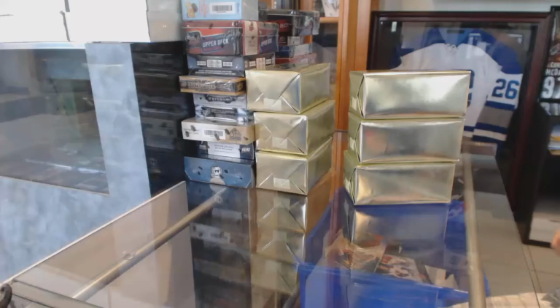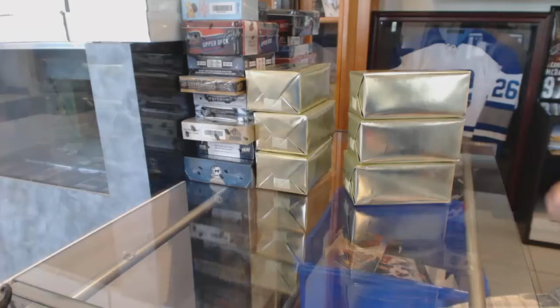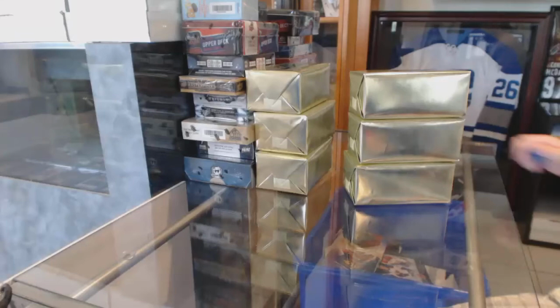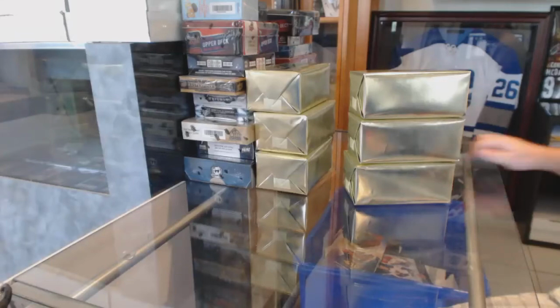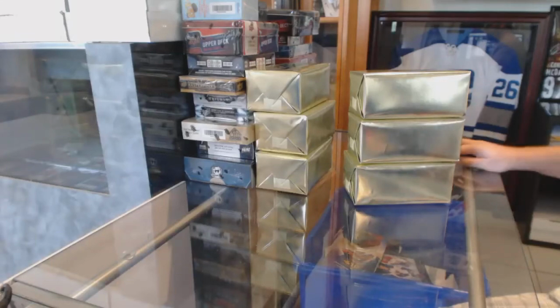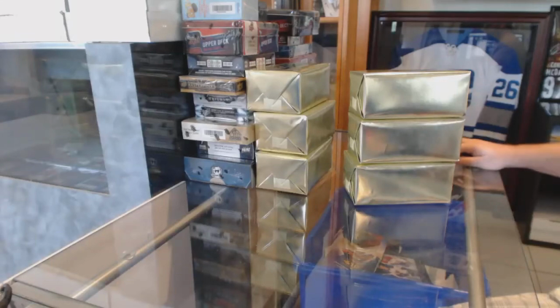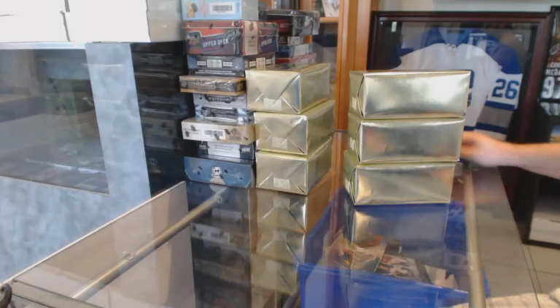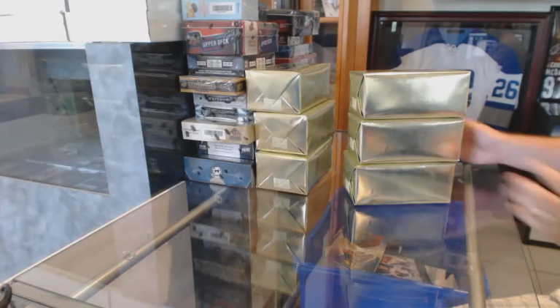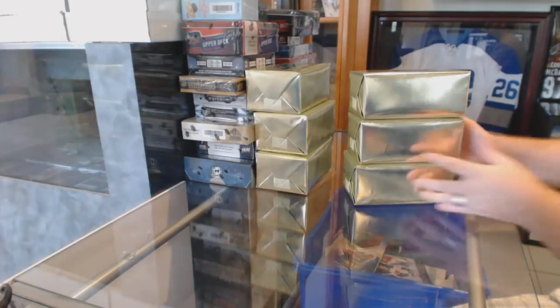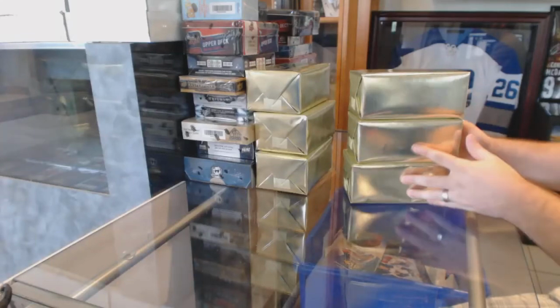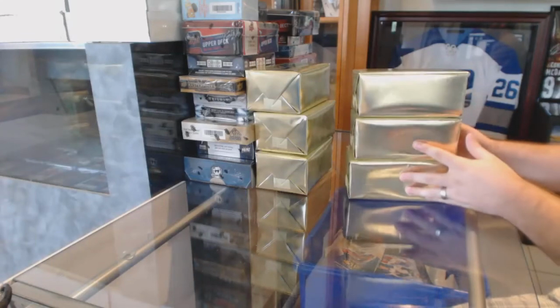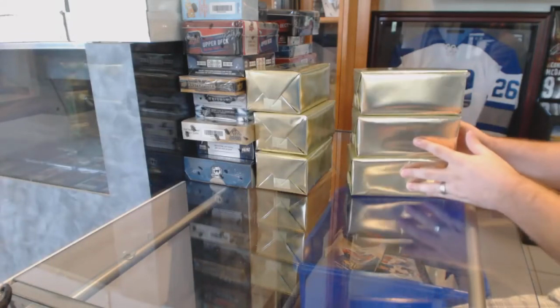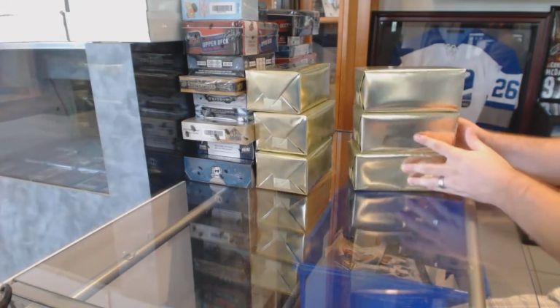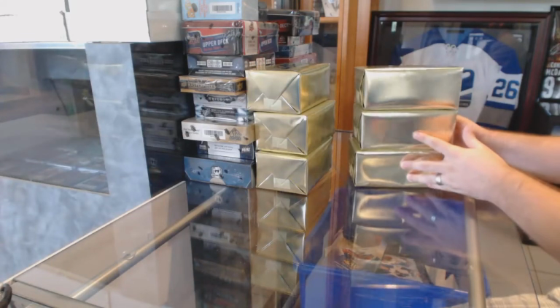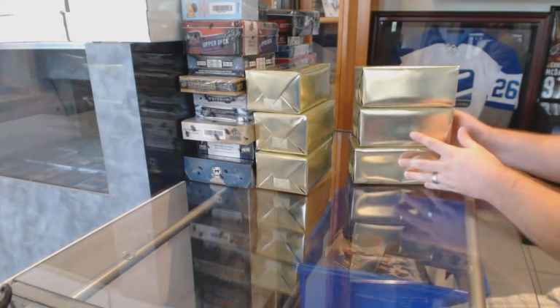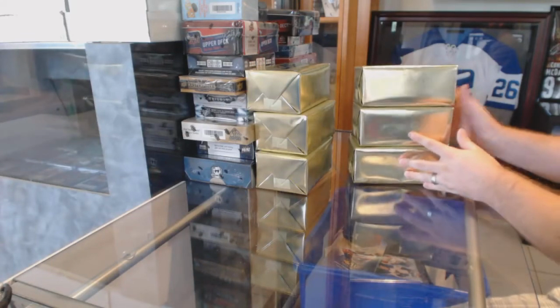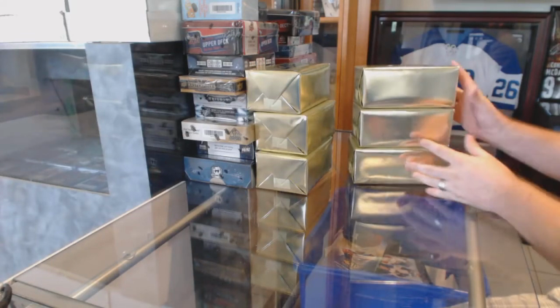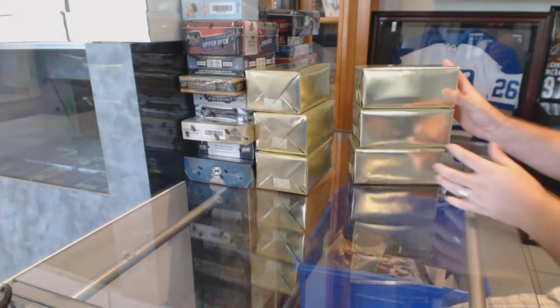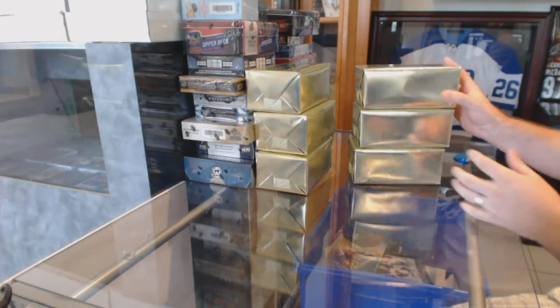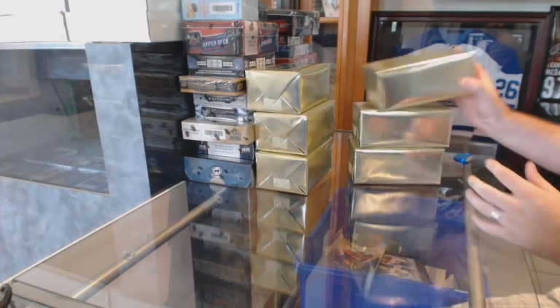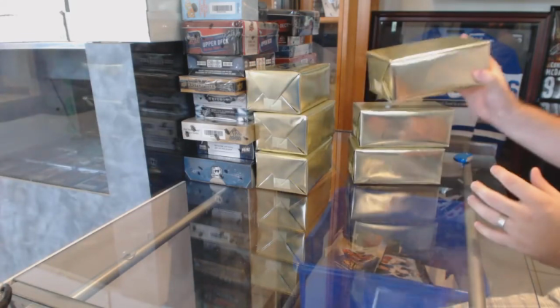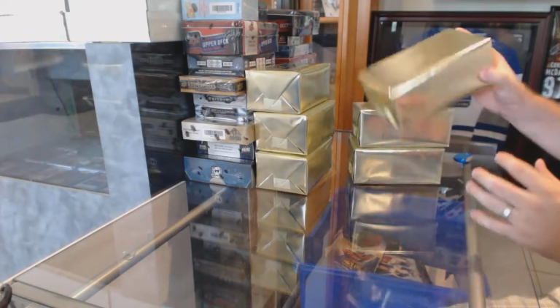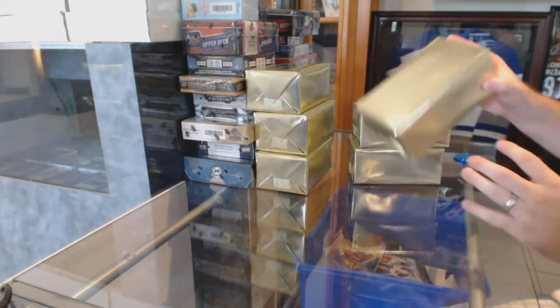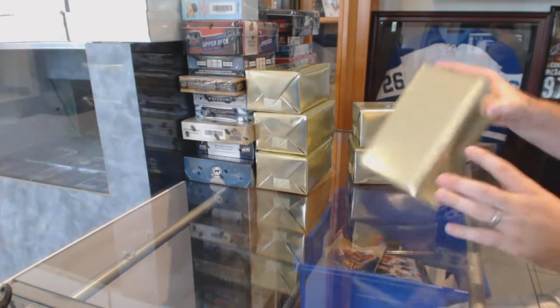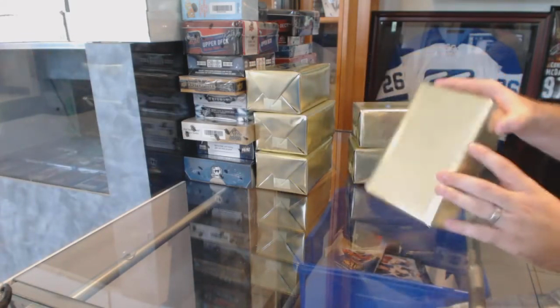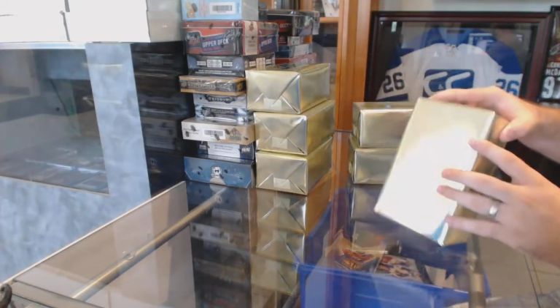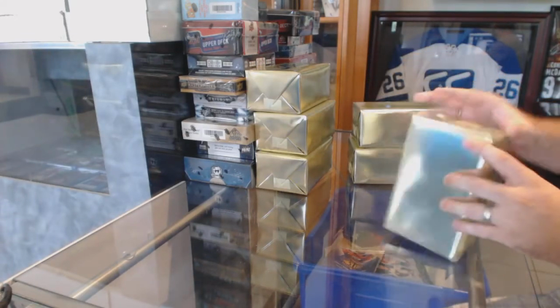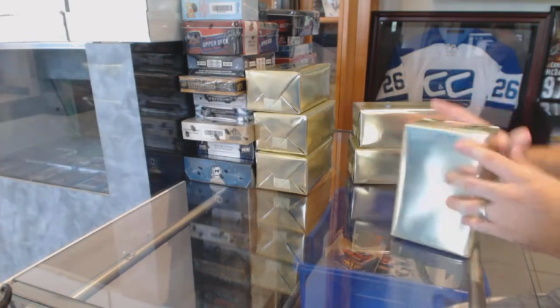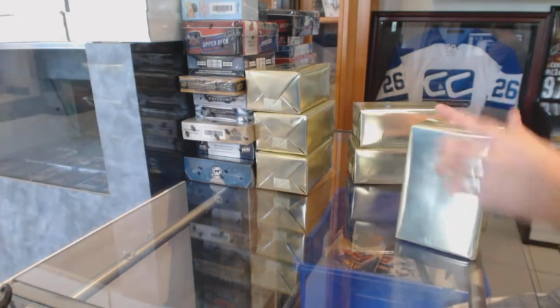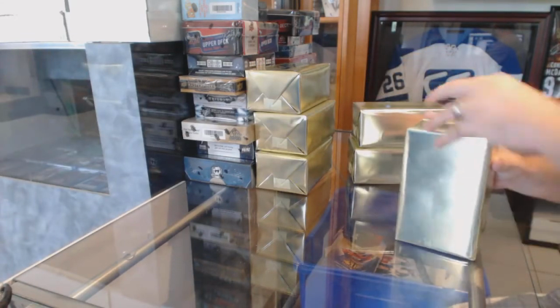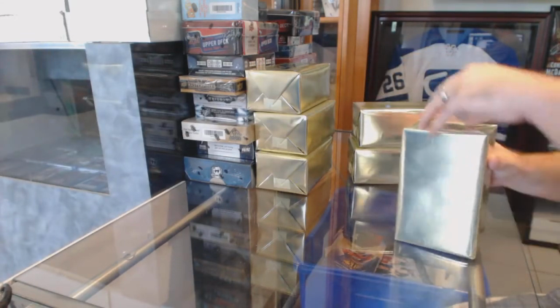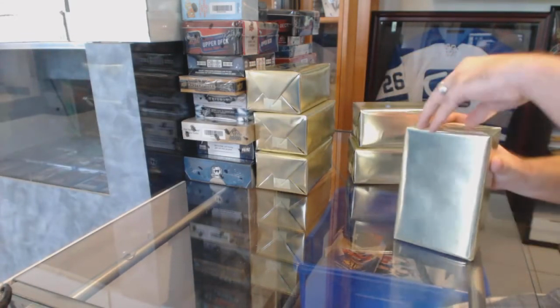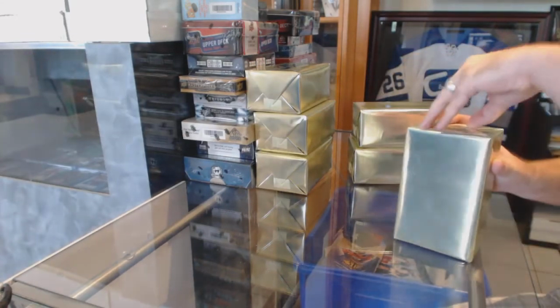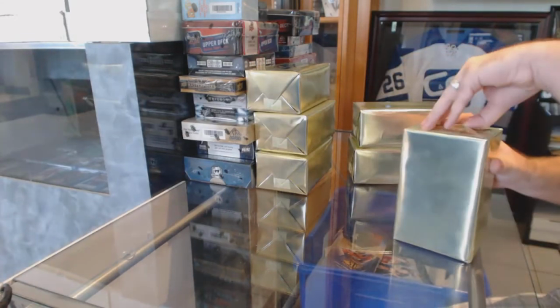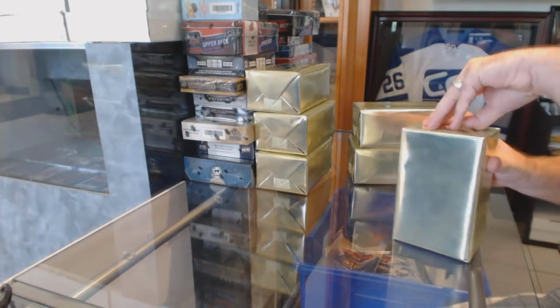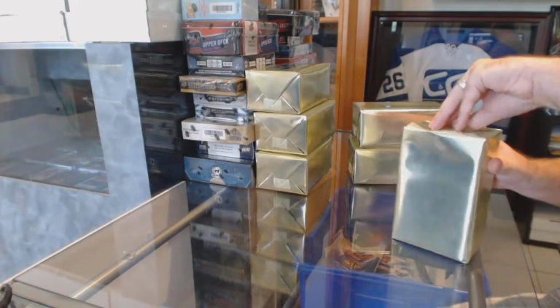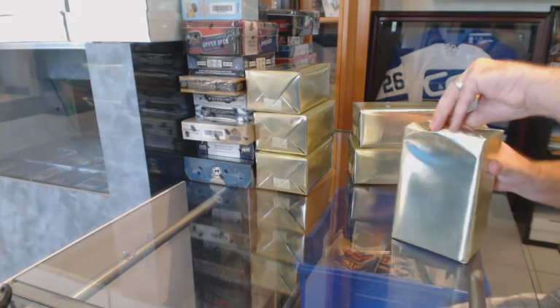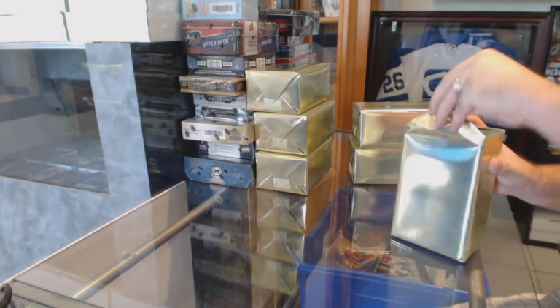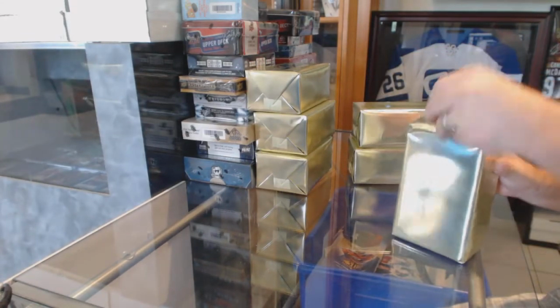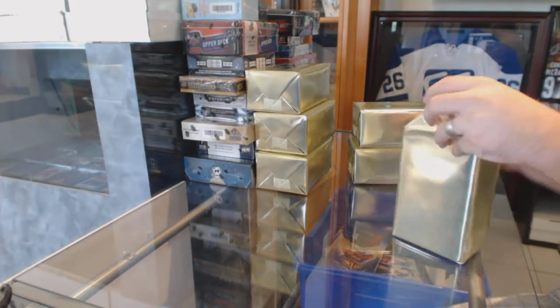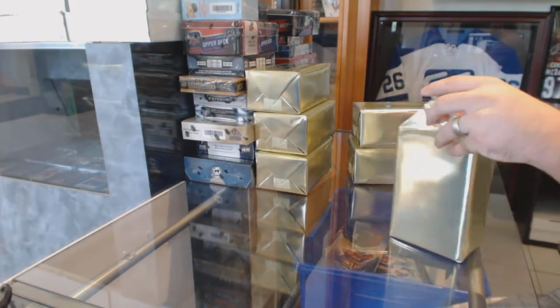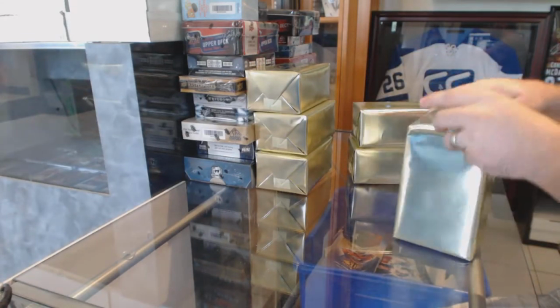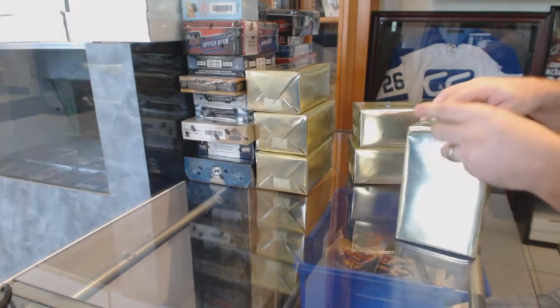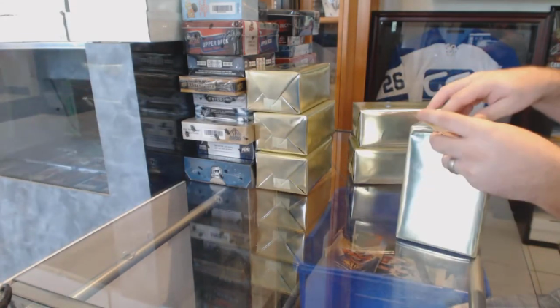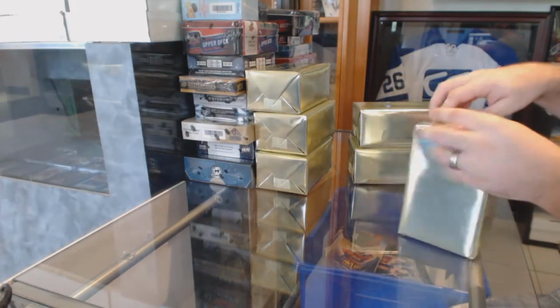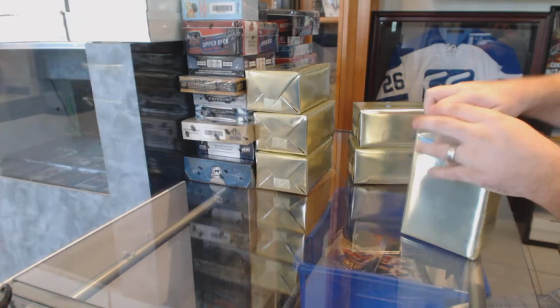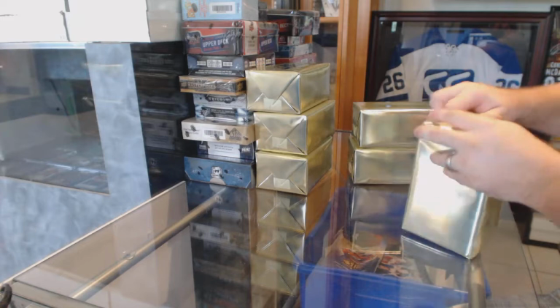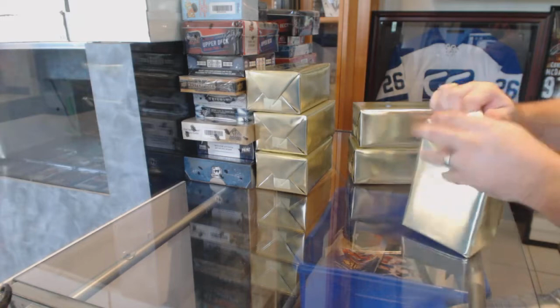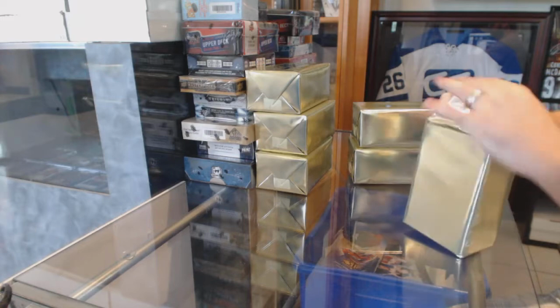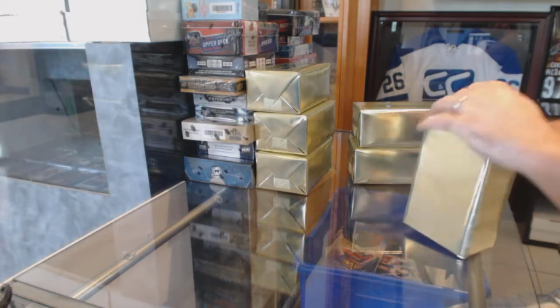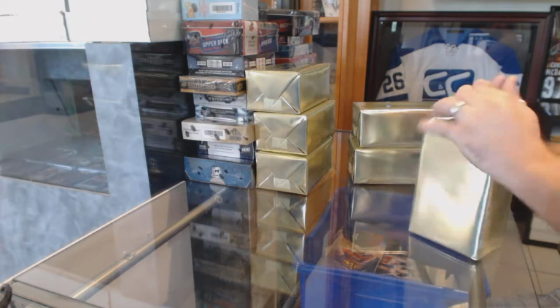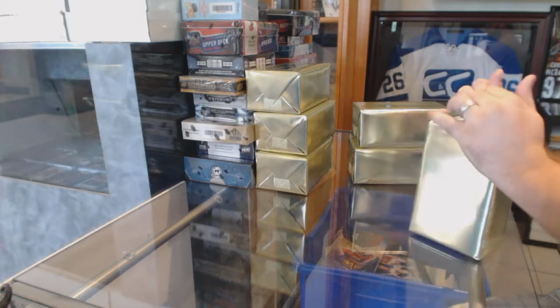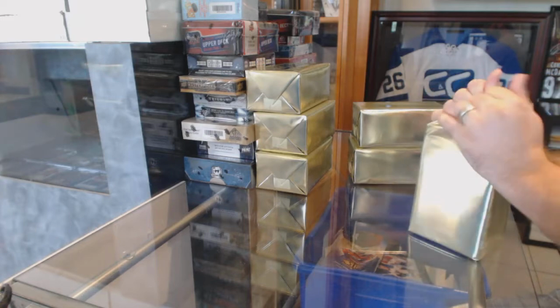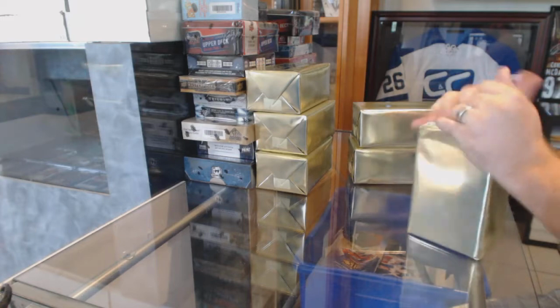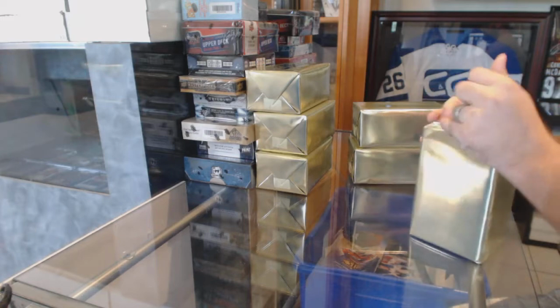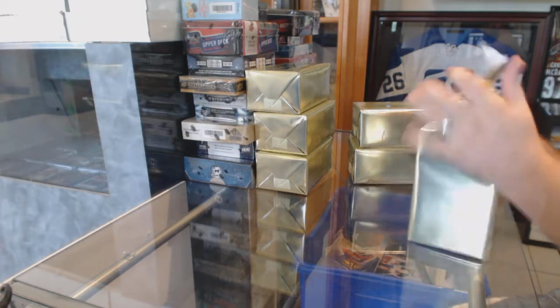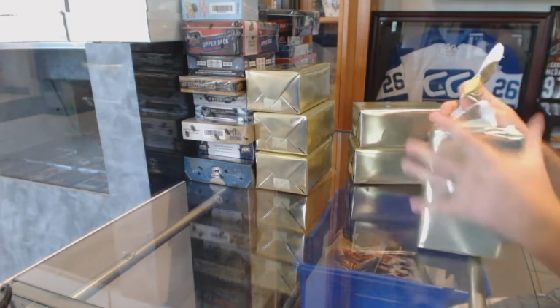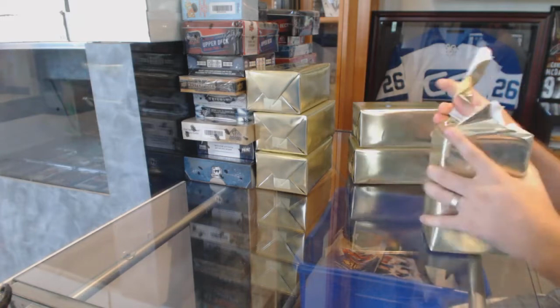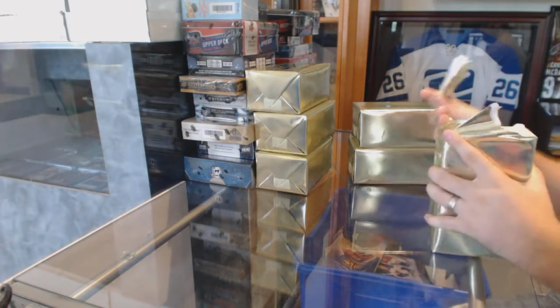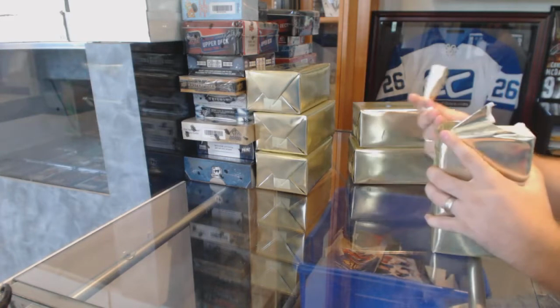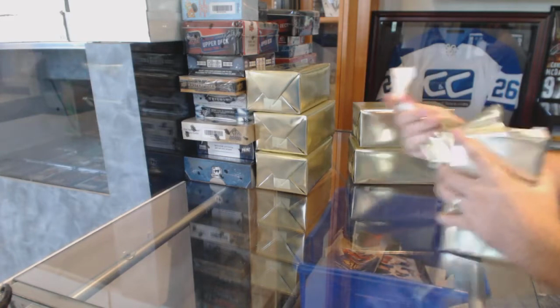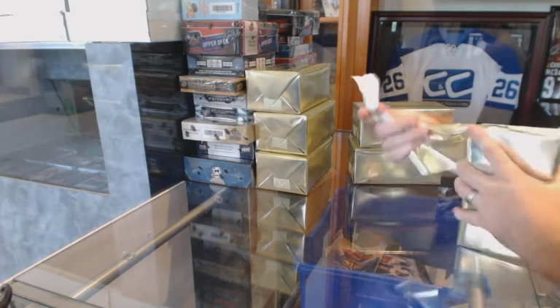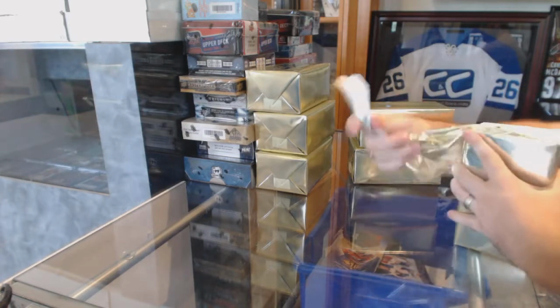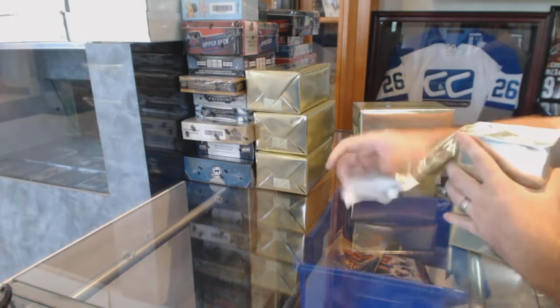Here we go, starting off C&C Break 62-65. We've got the three mystery boxes.